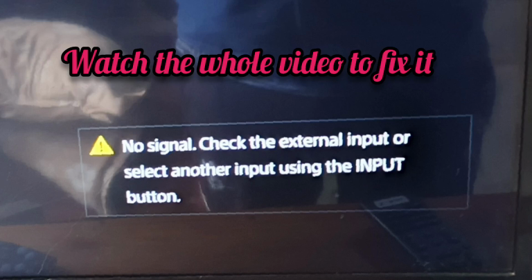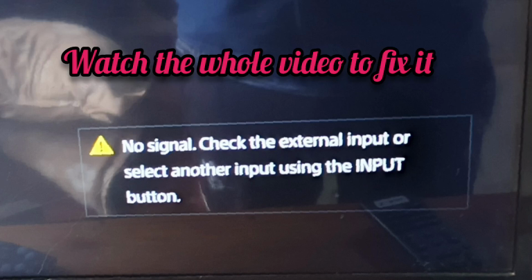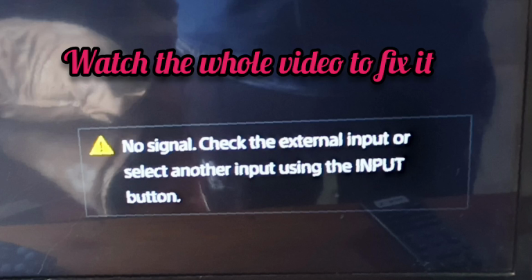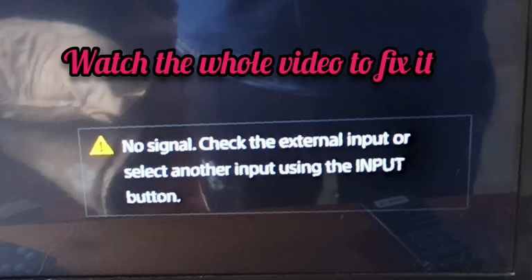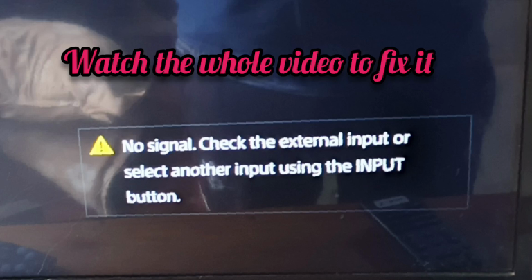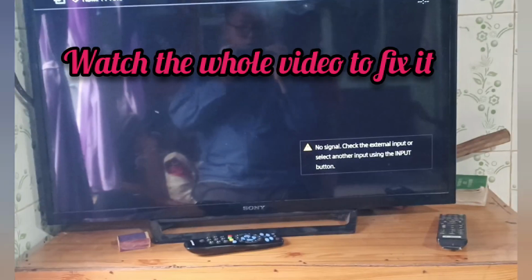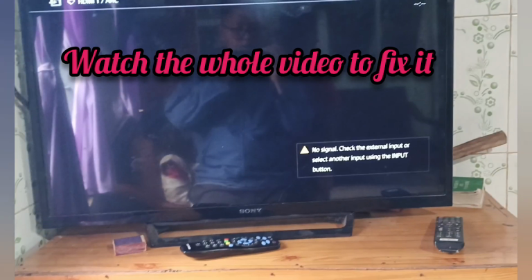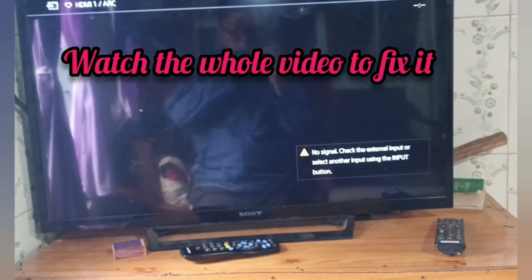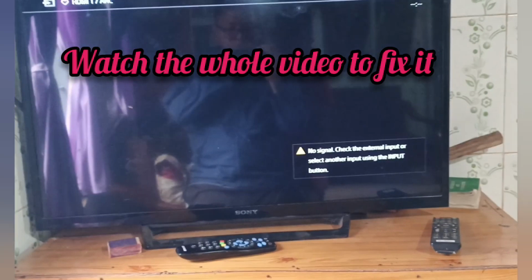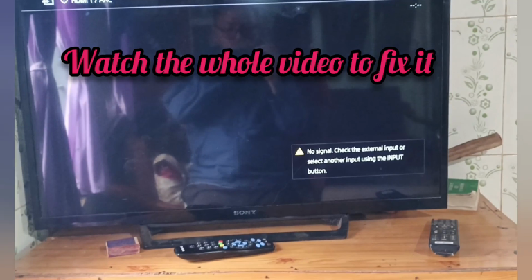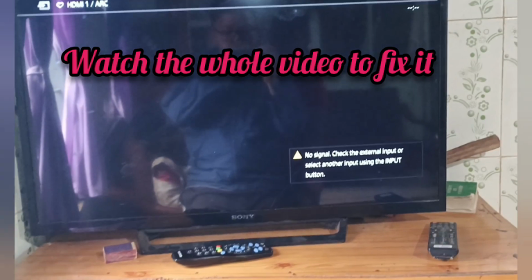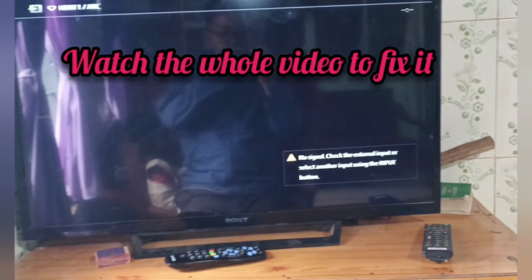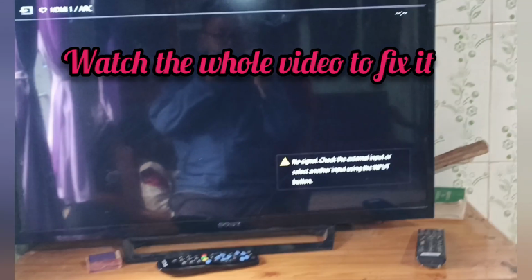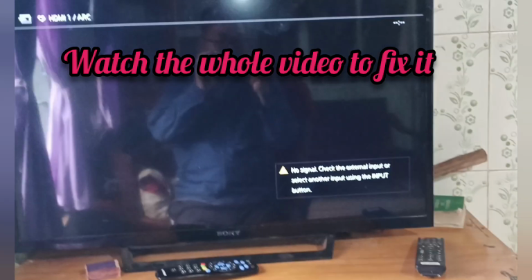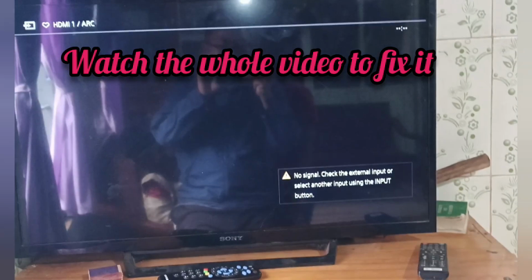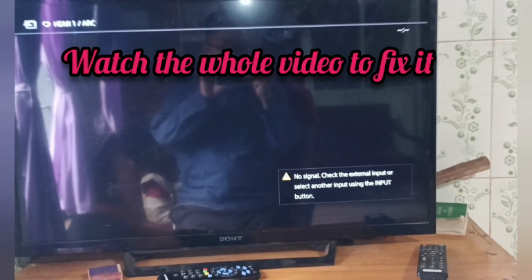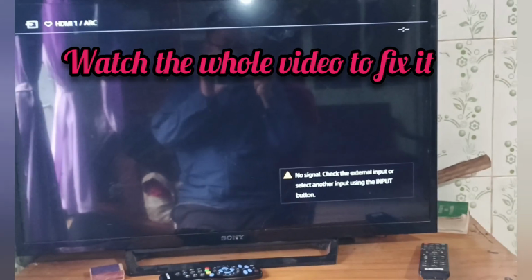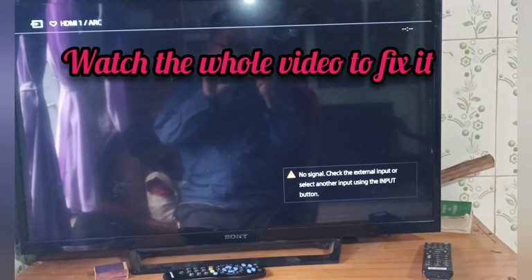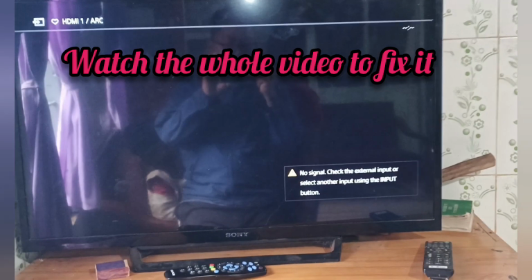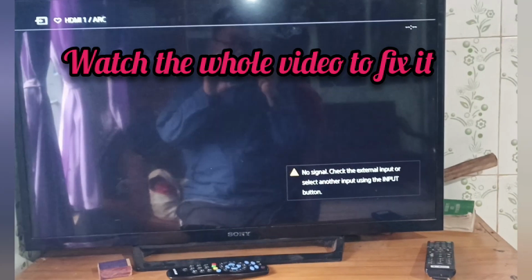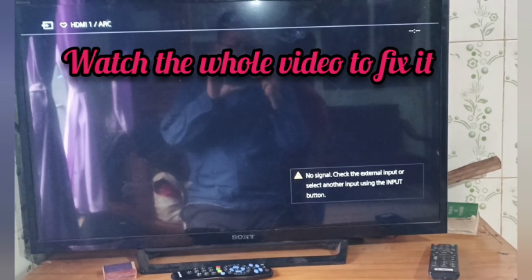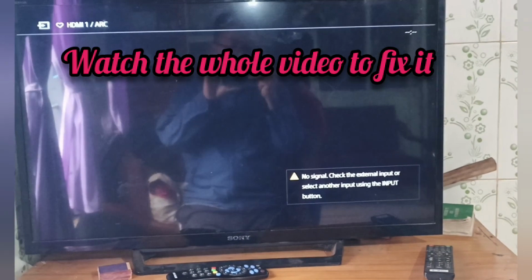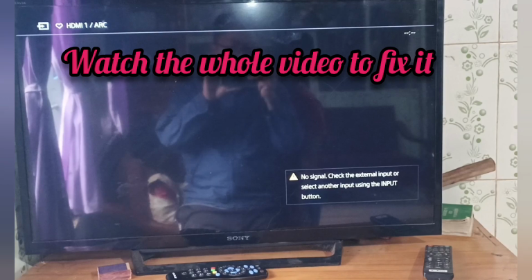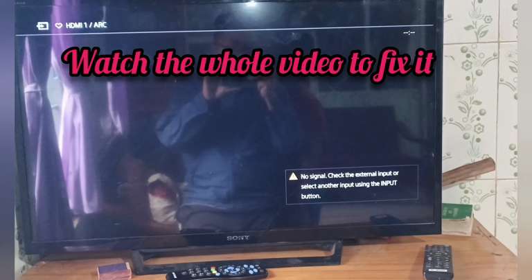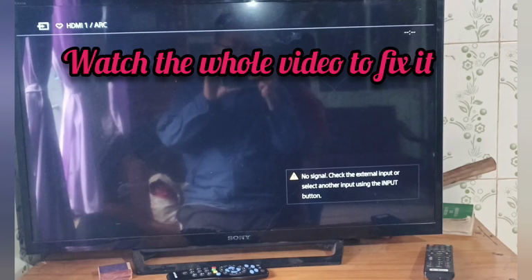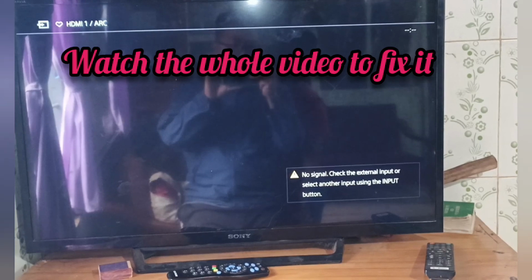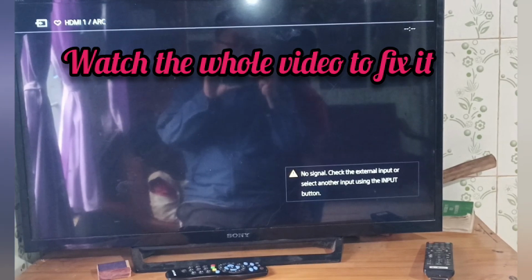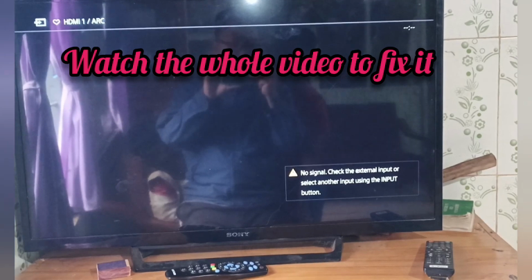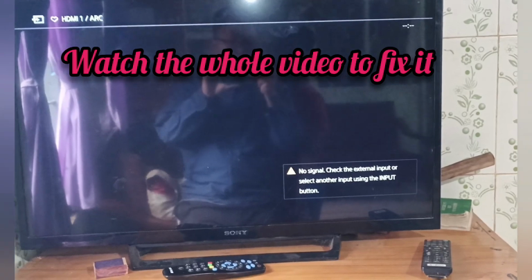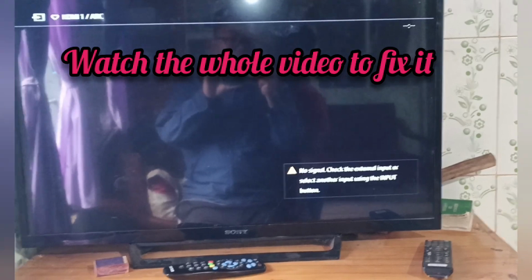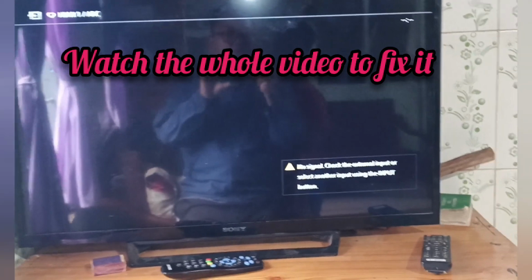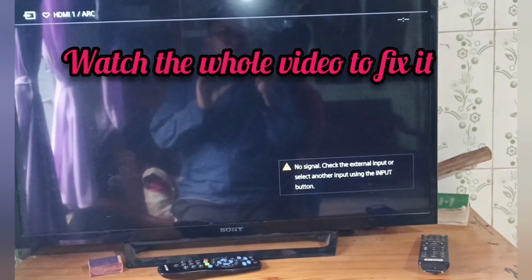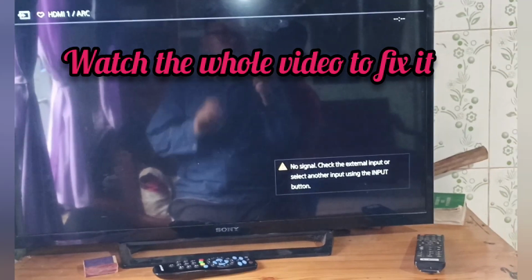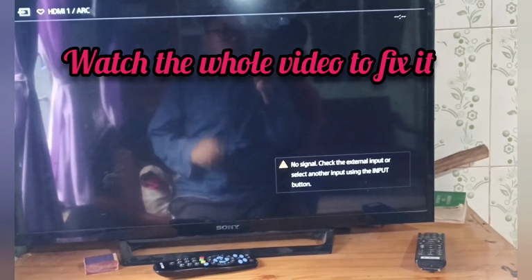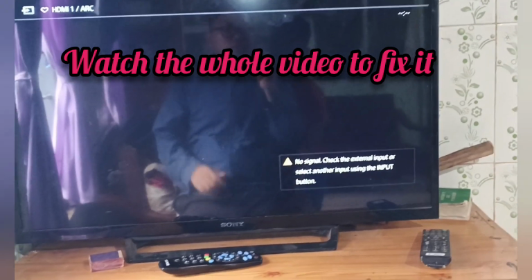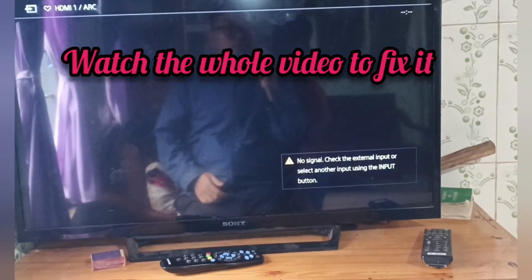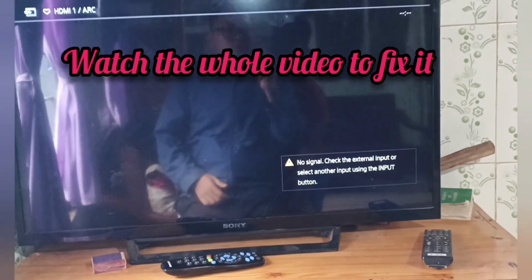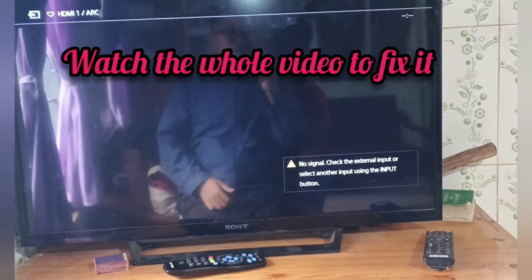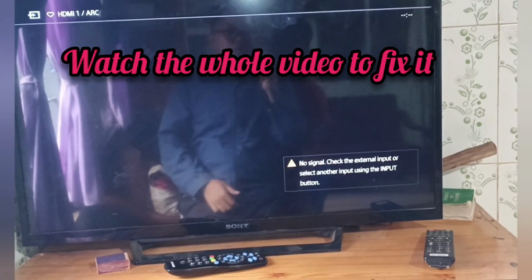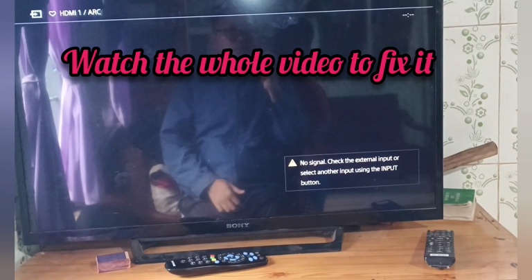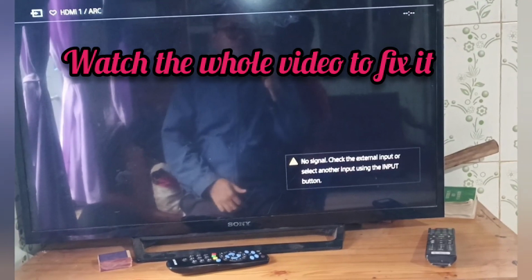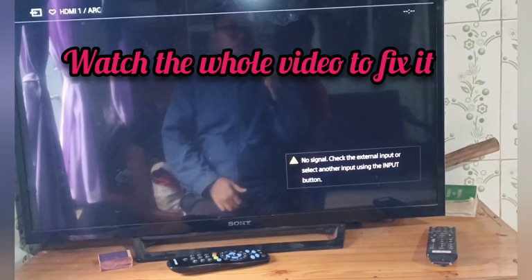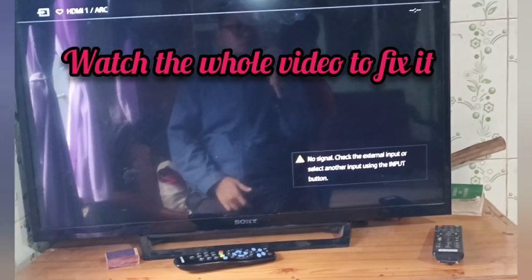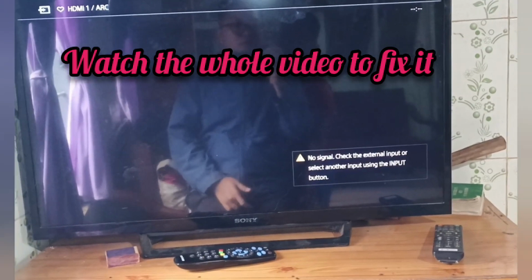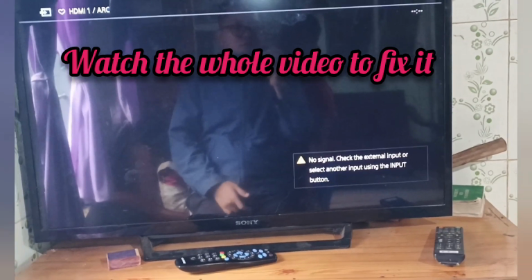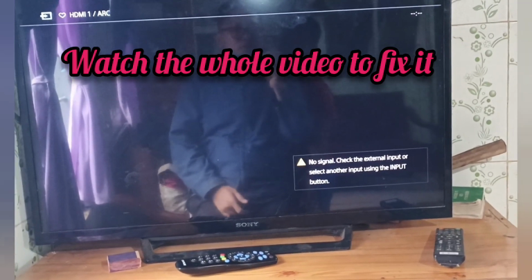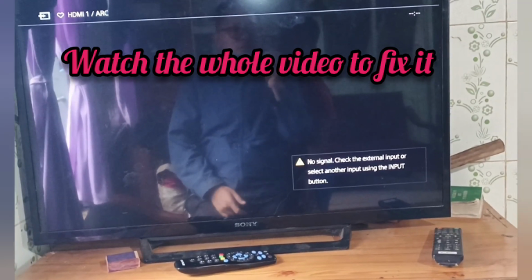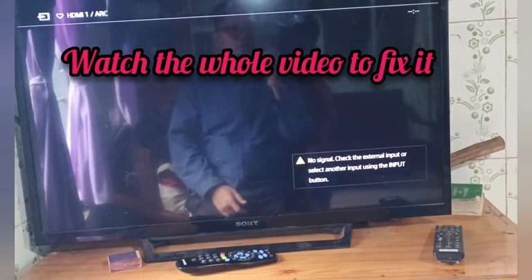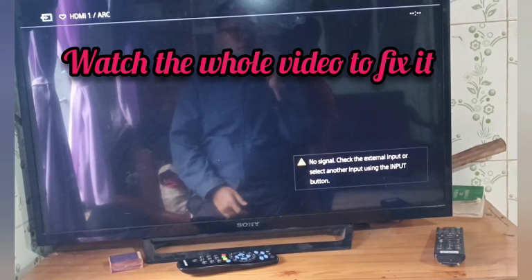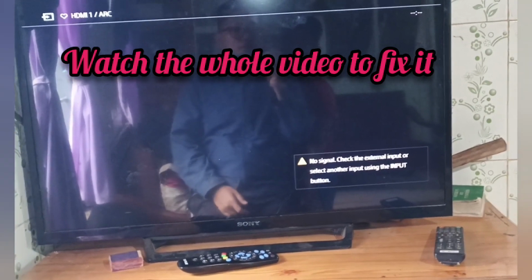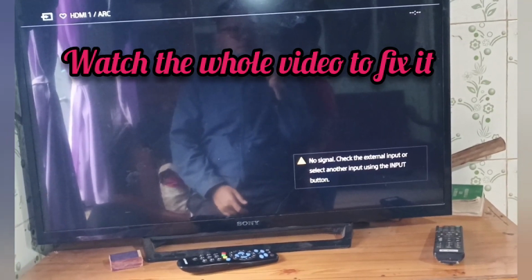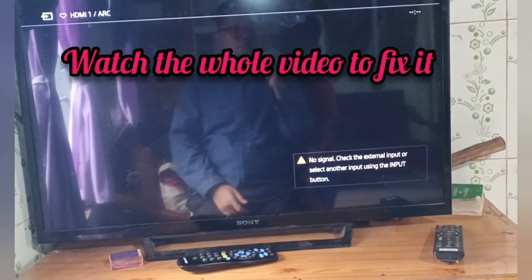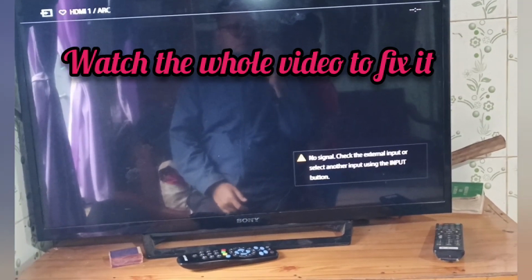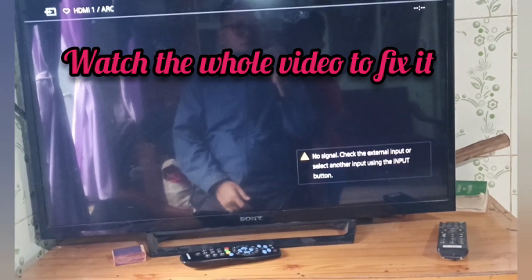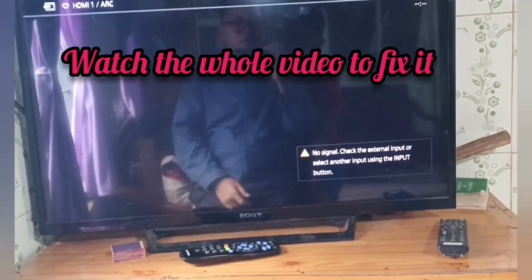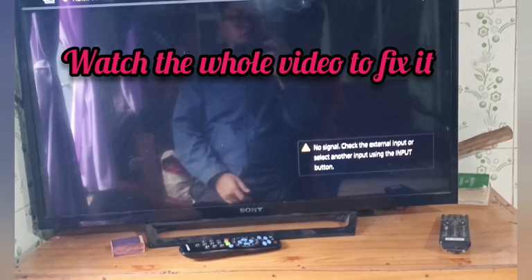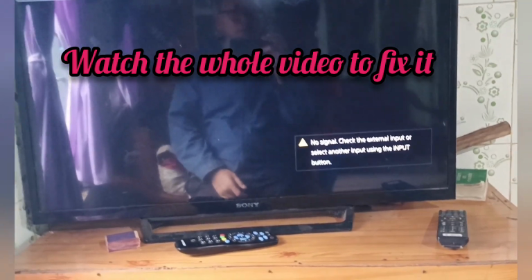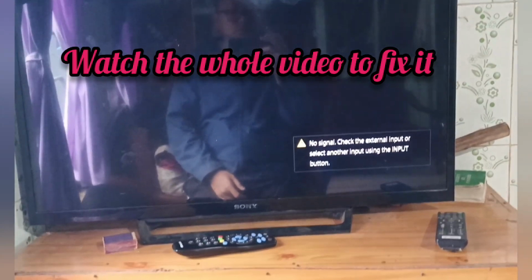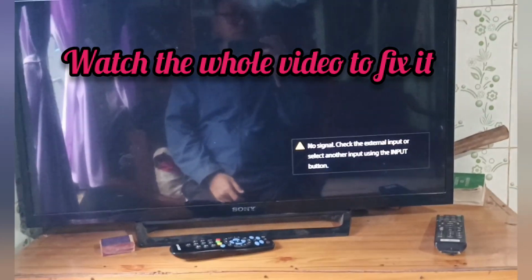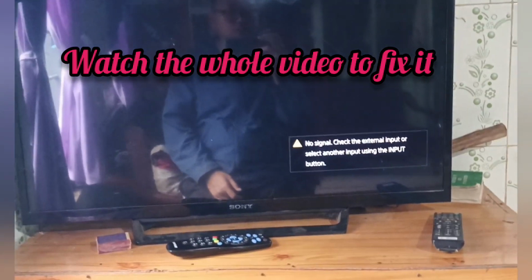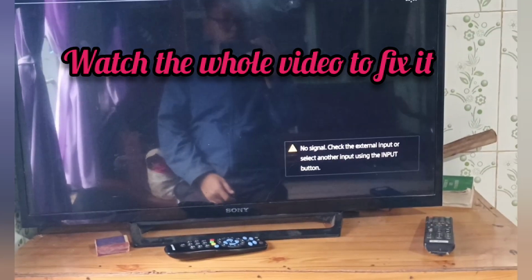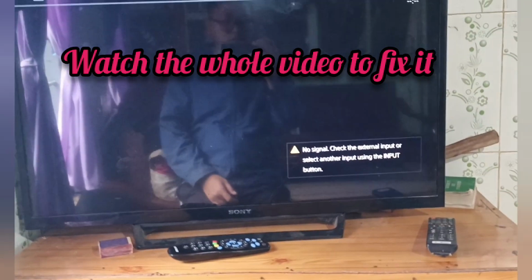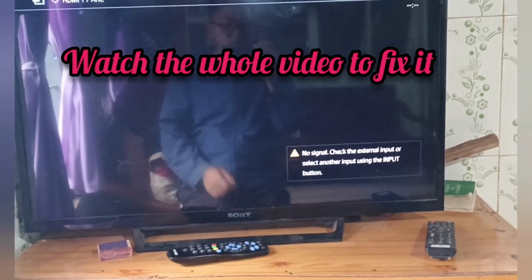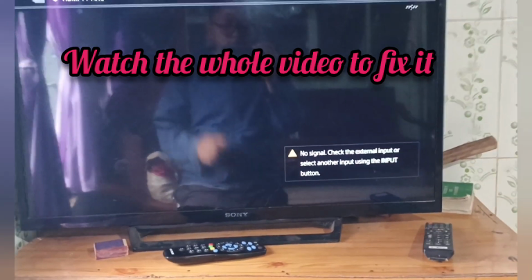Hello guys, we are going to fix the no signal issue — check the external input or select another input — in Sony TV.